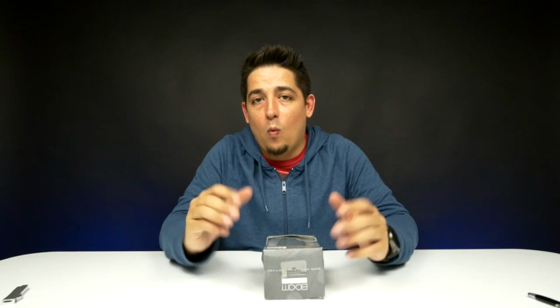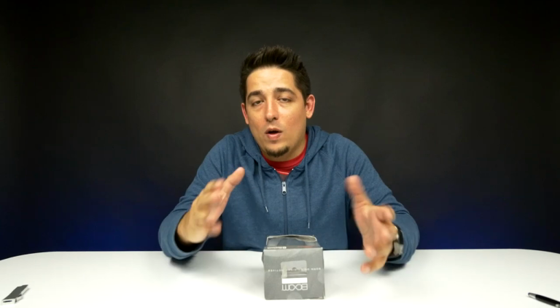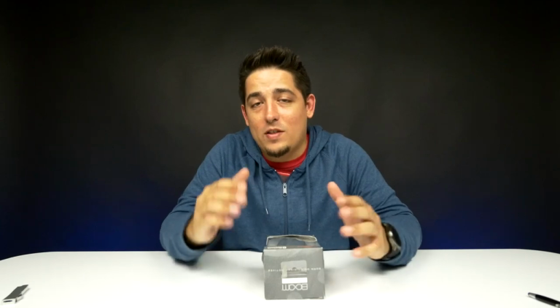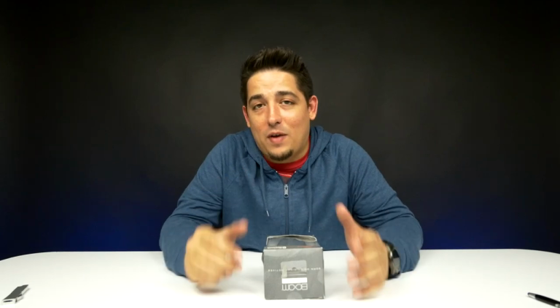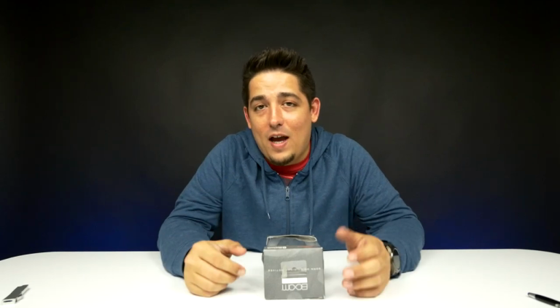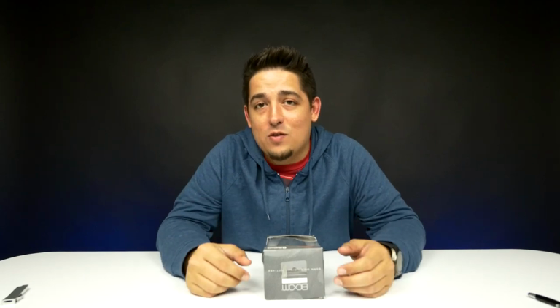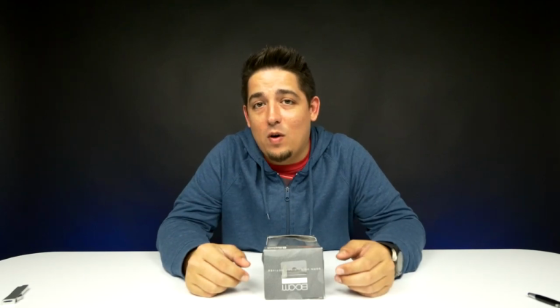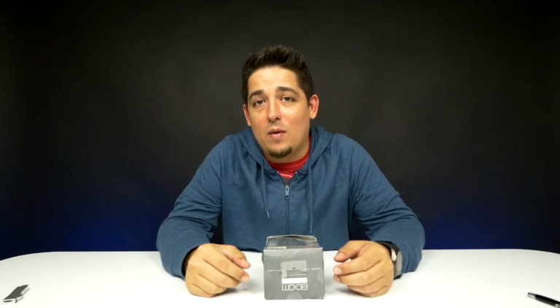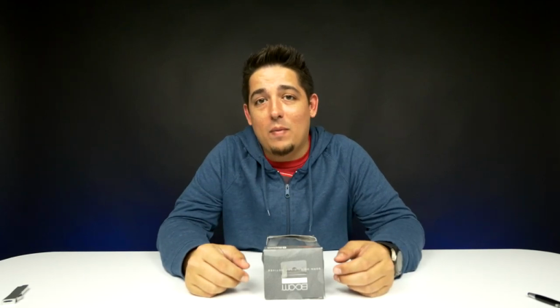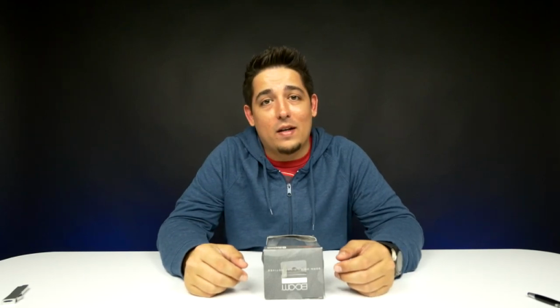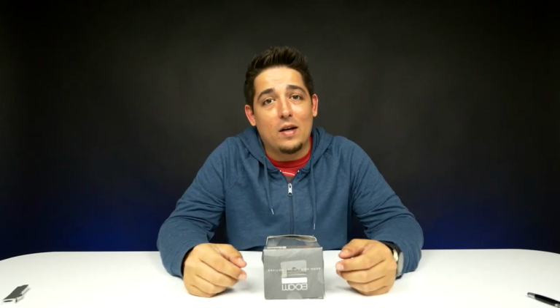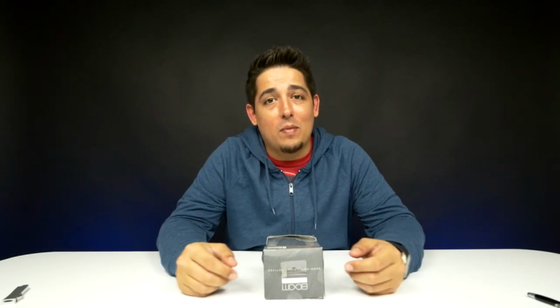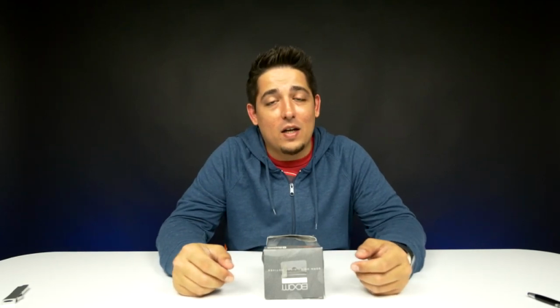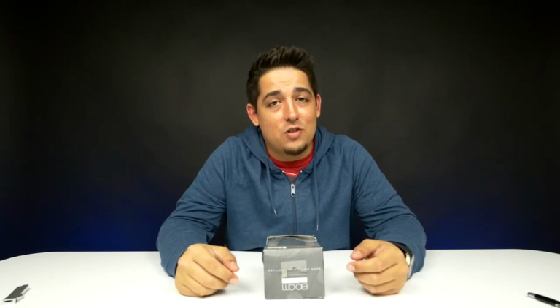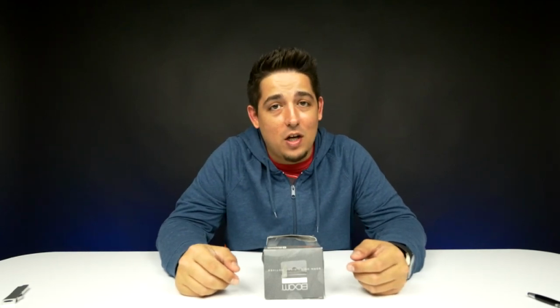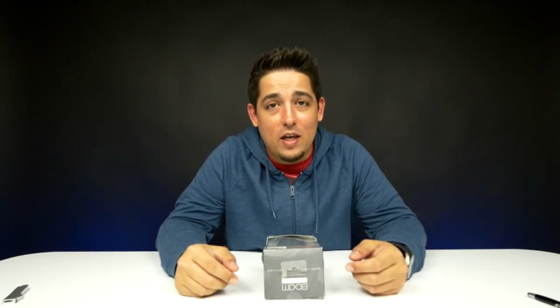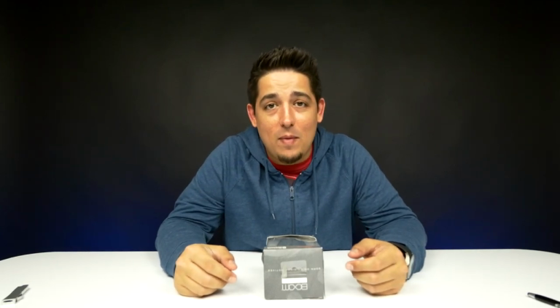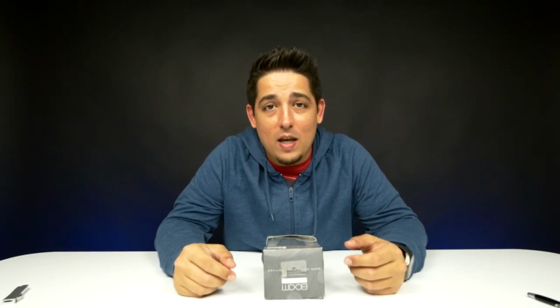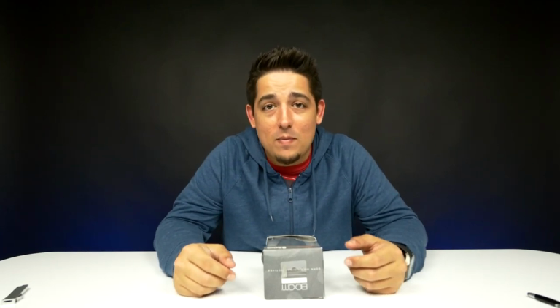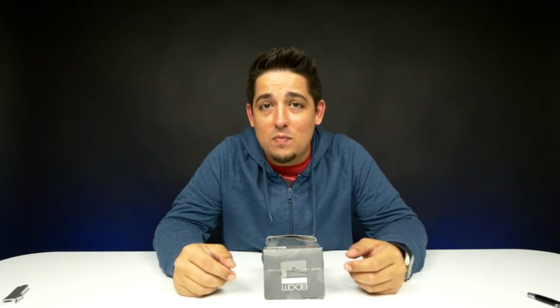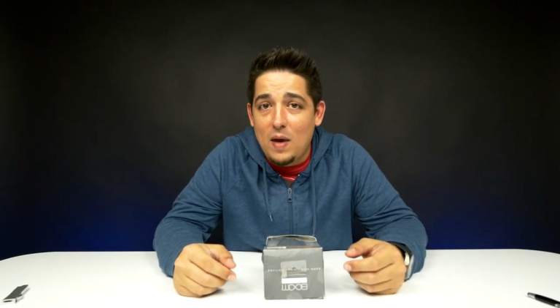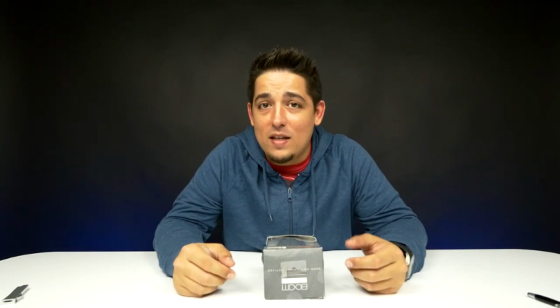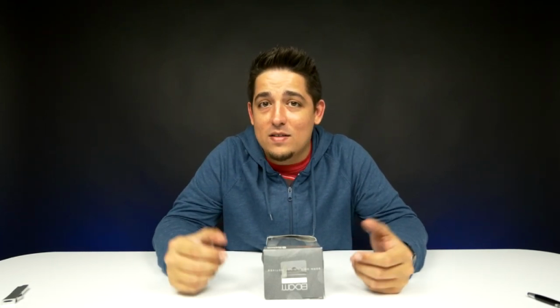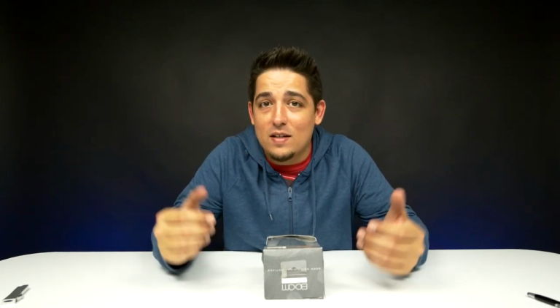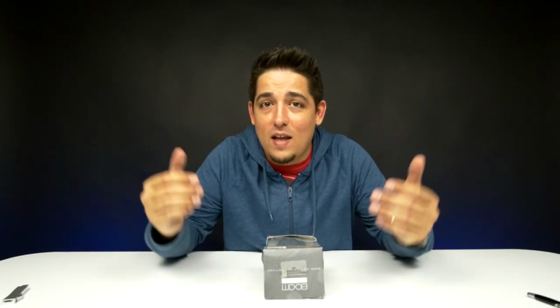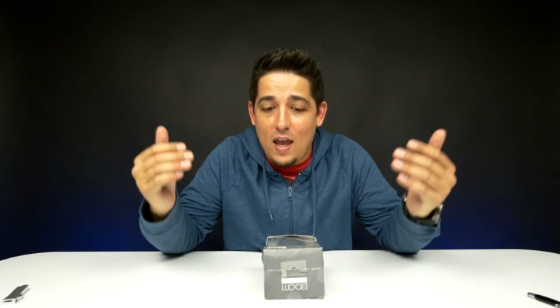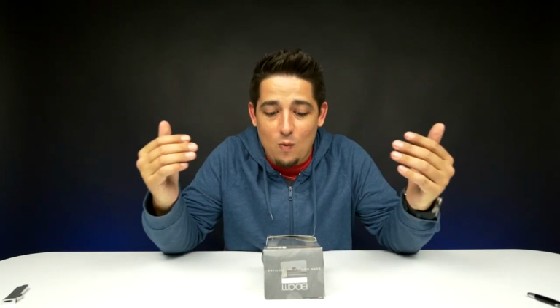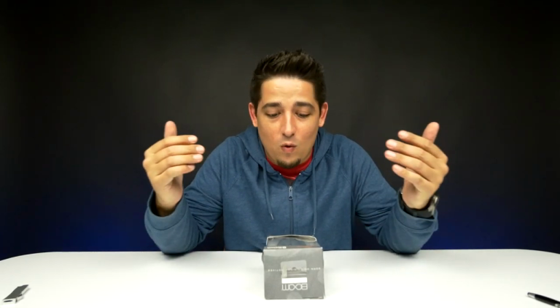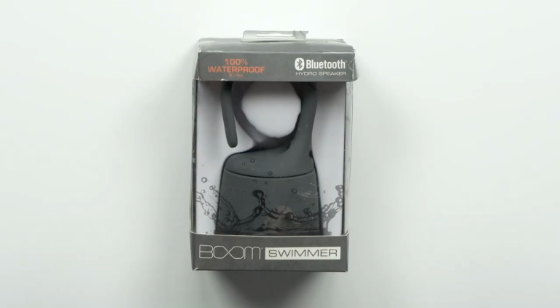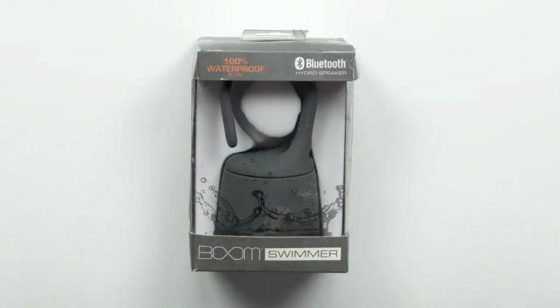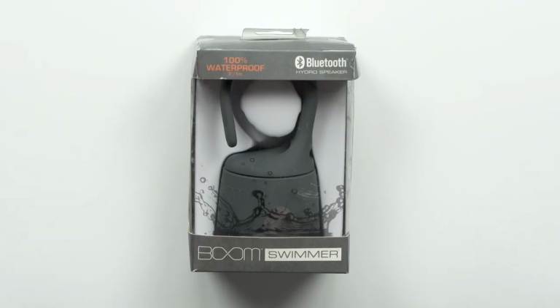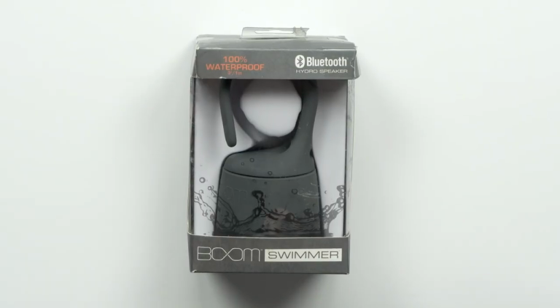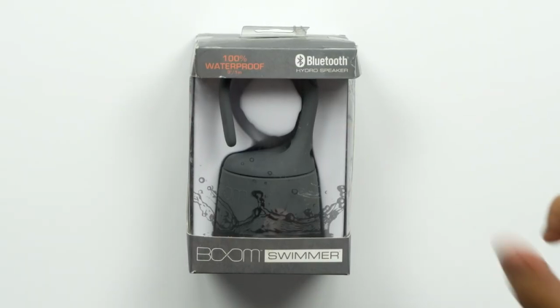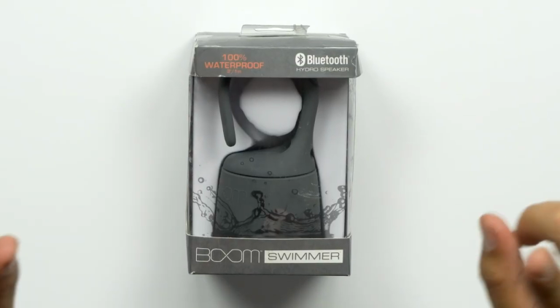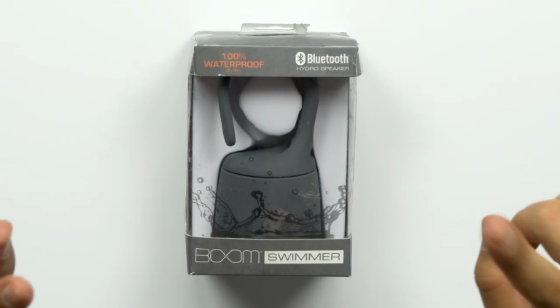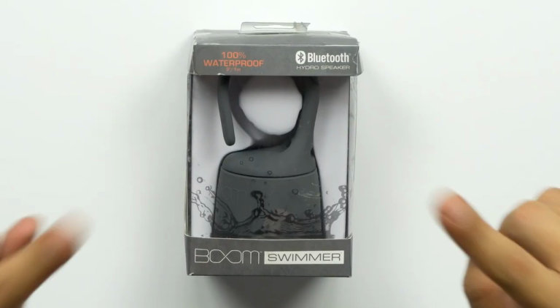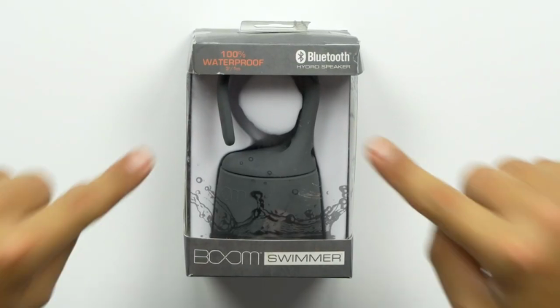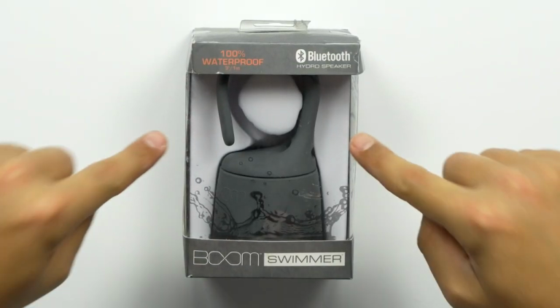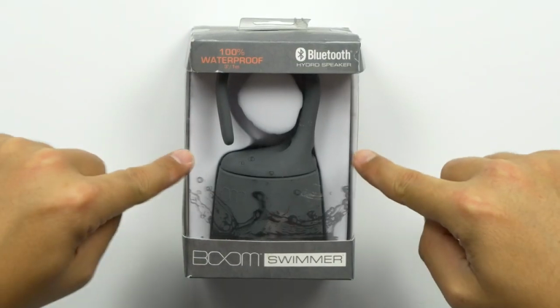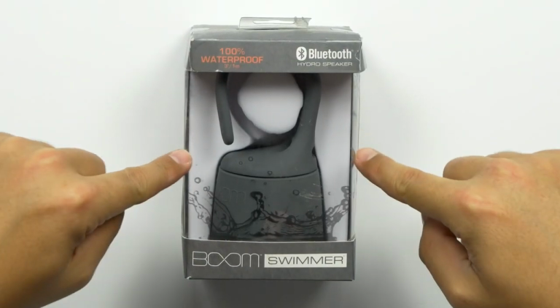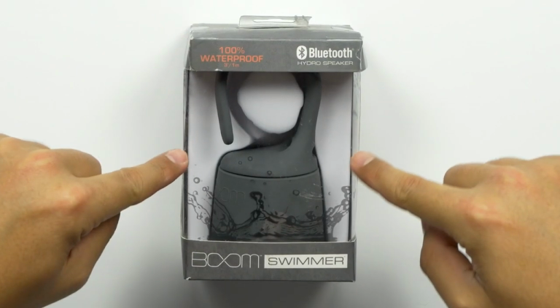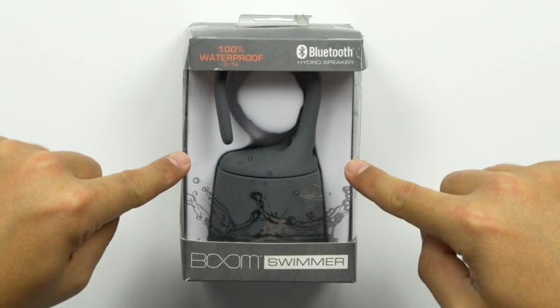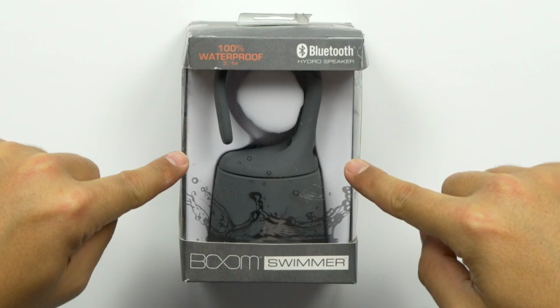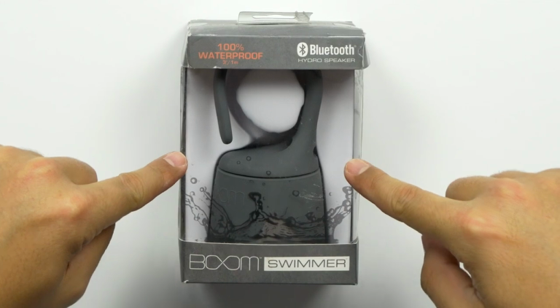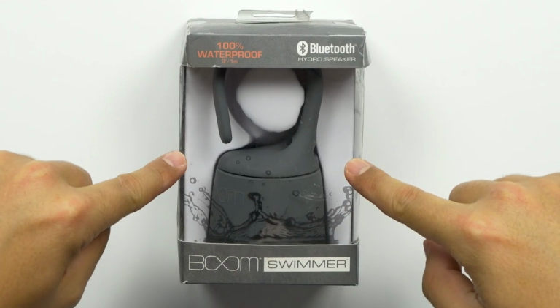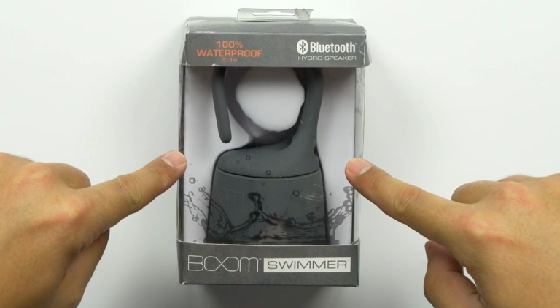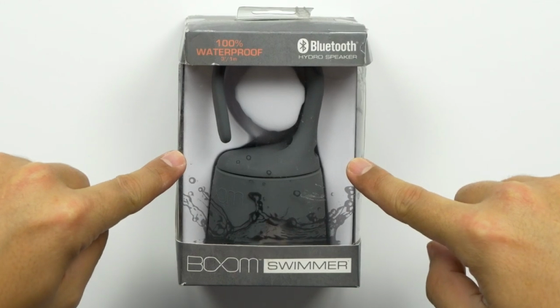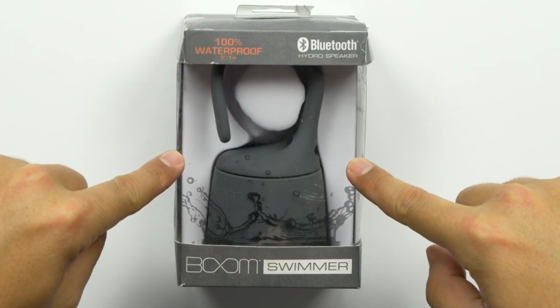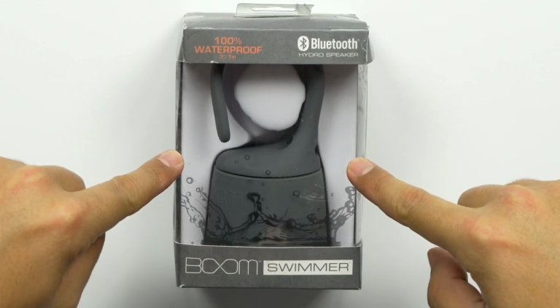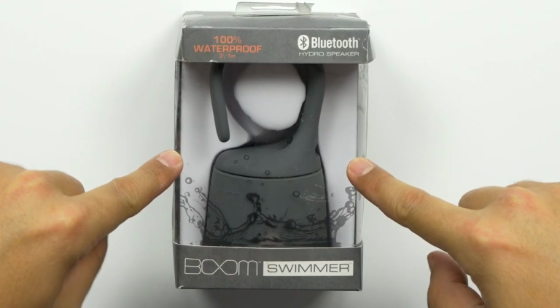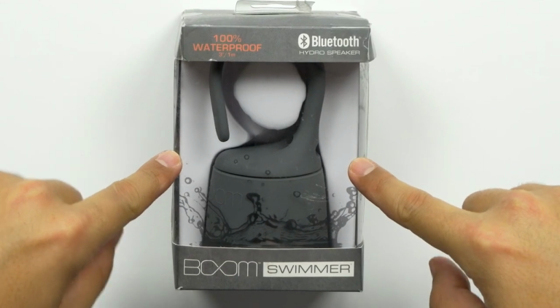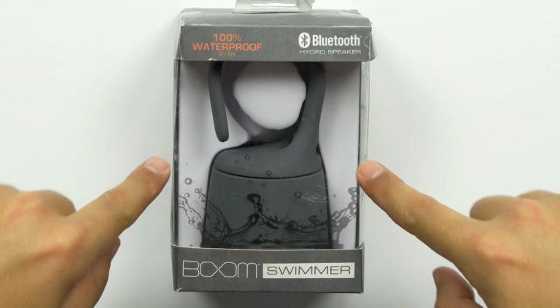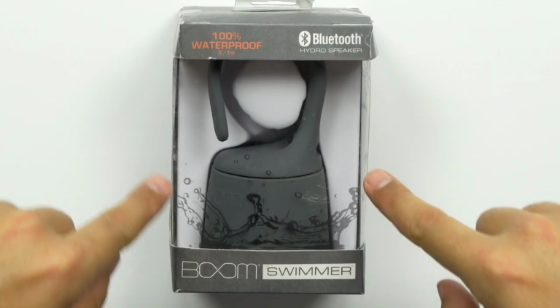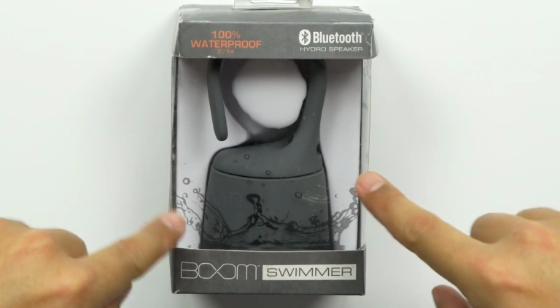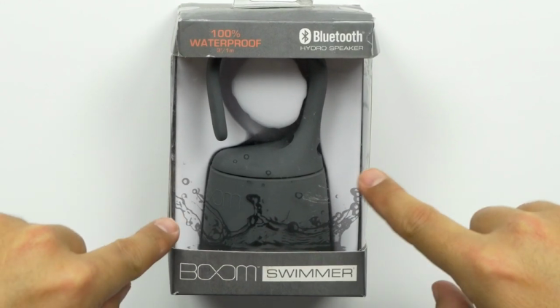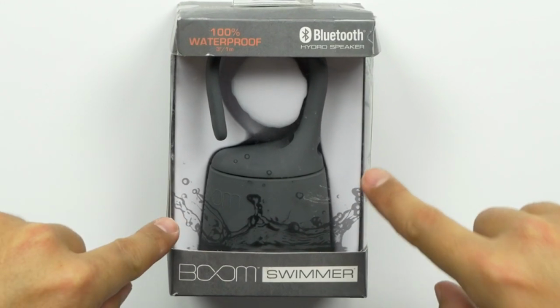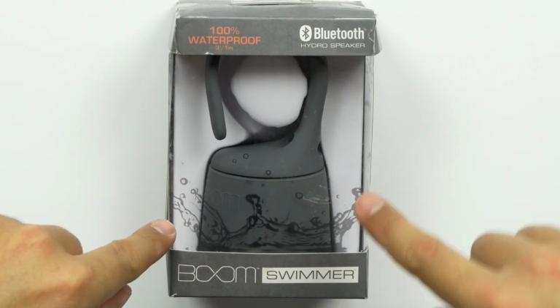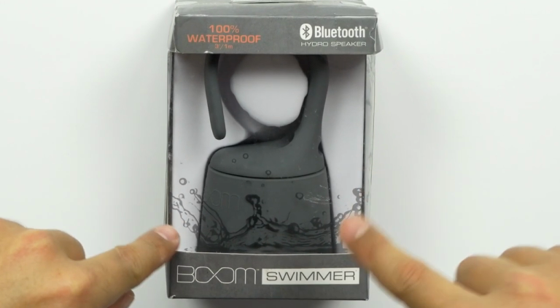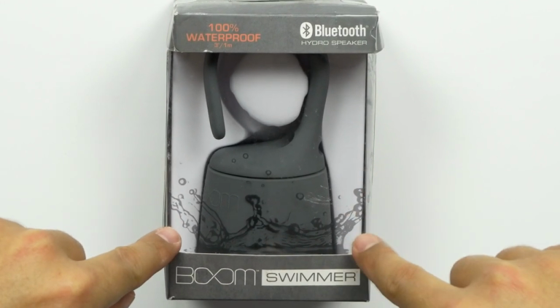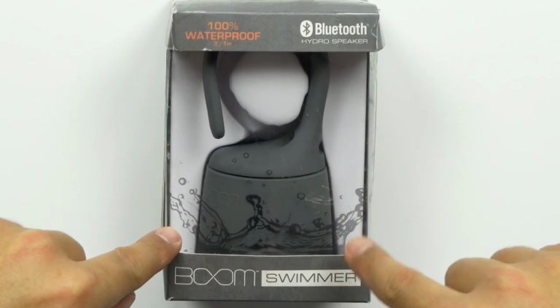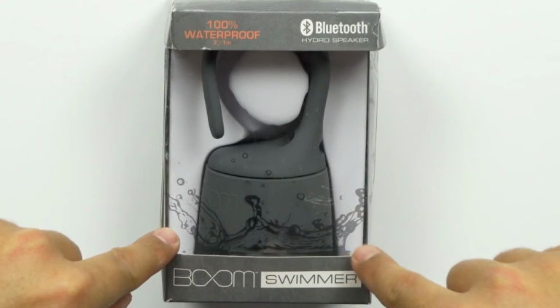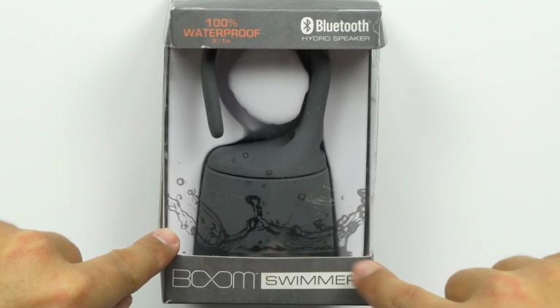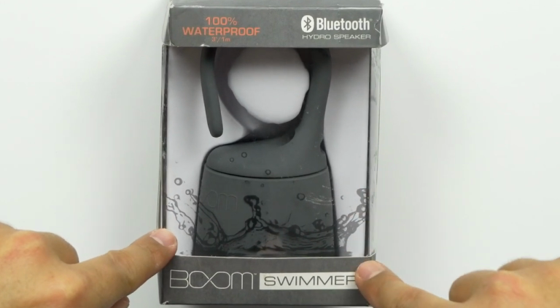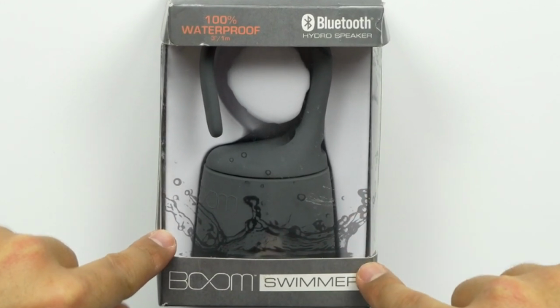What's up guys? Welcome back to Unboxed Junkie. My name is Matt and today we're looking at the Boom Swimmer Waterproof Wireless Bluetooth Speaker.